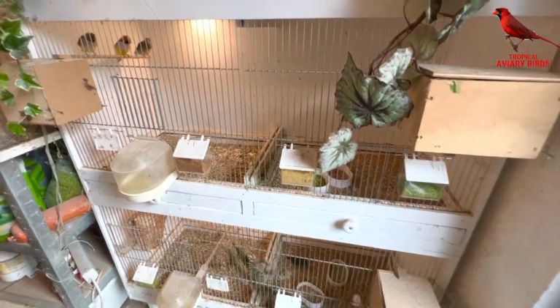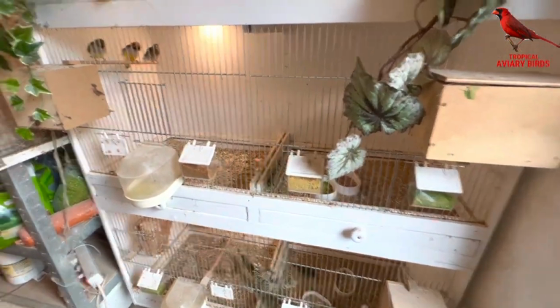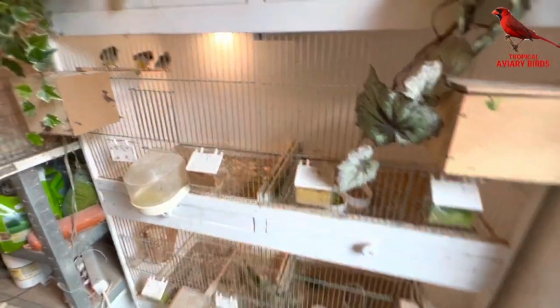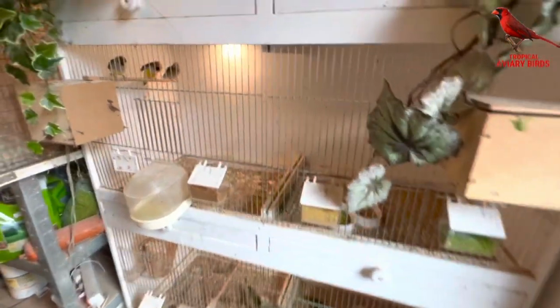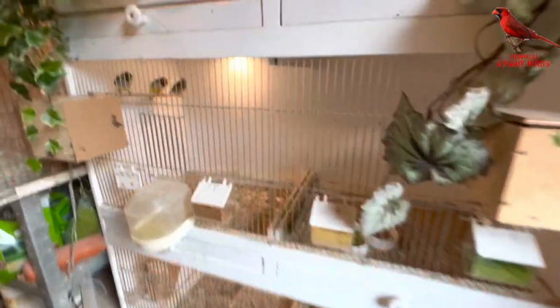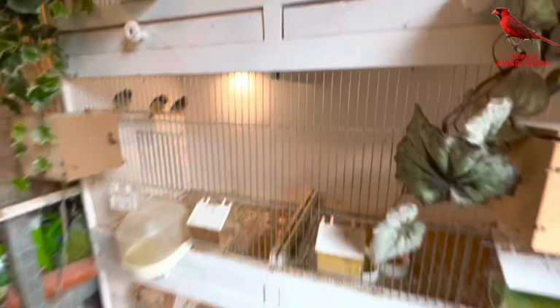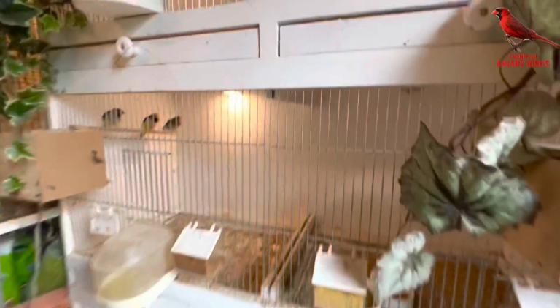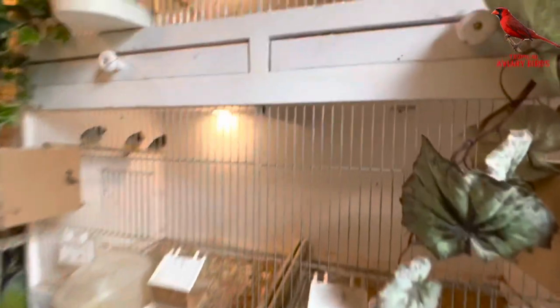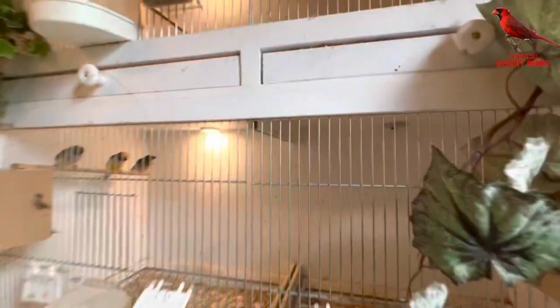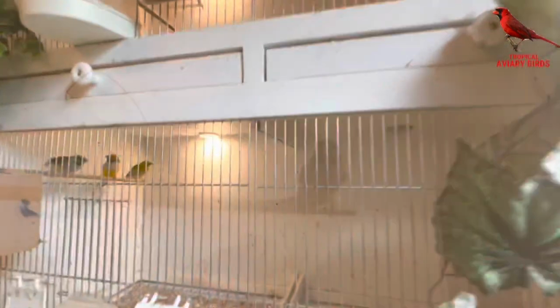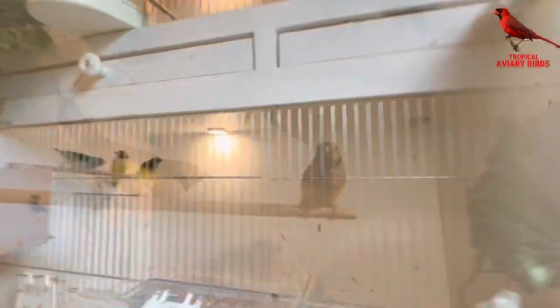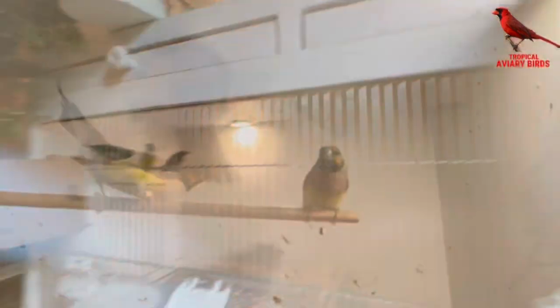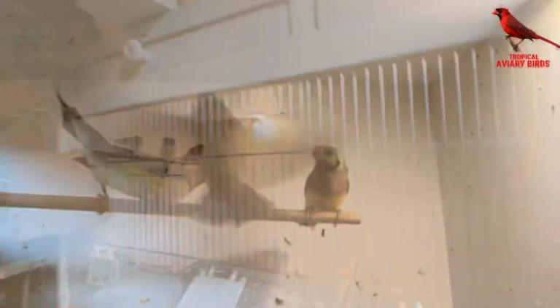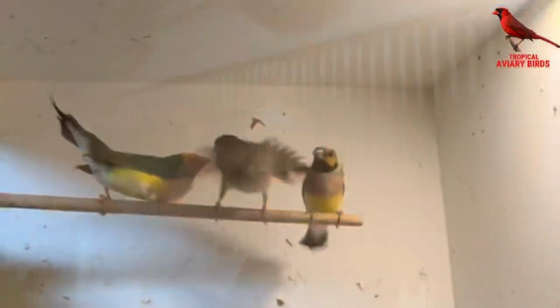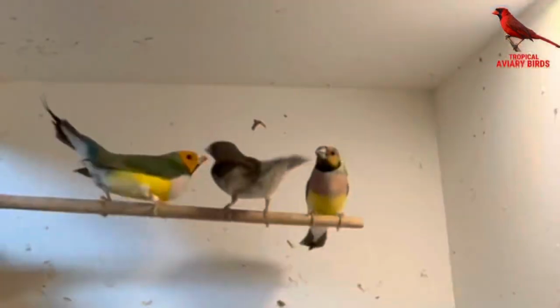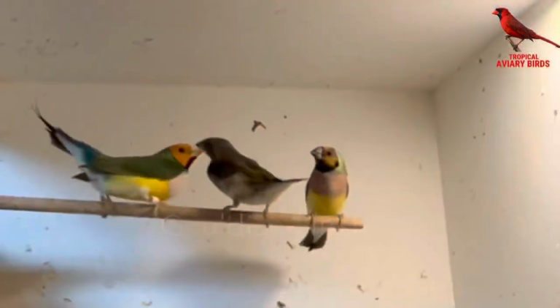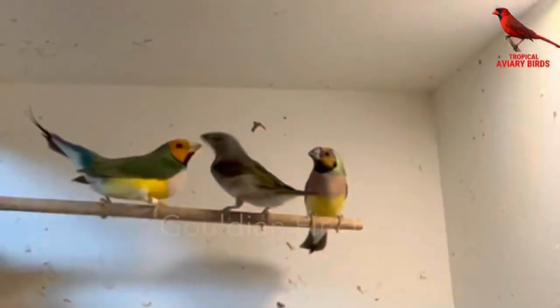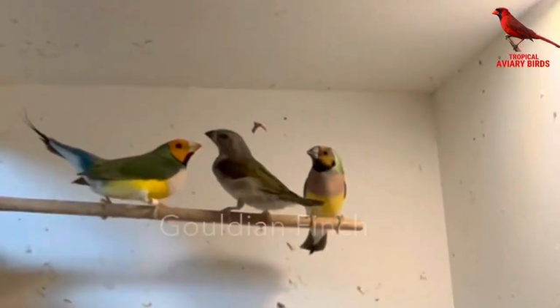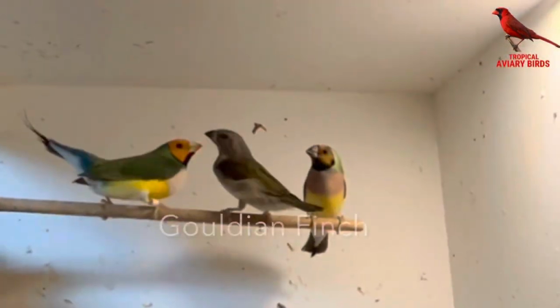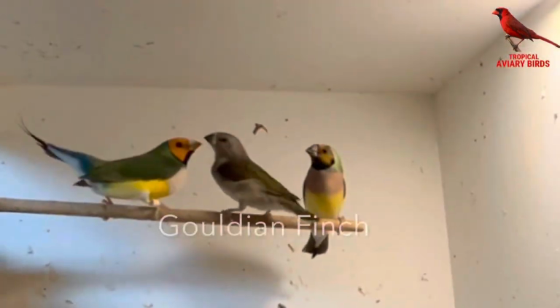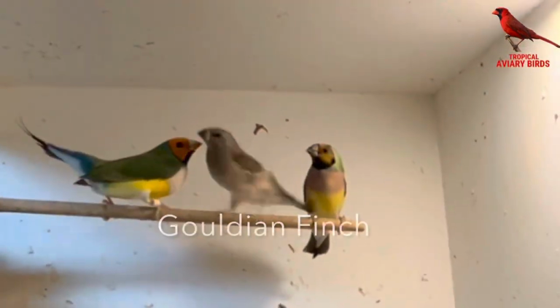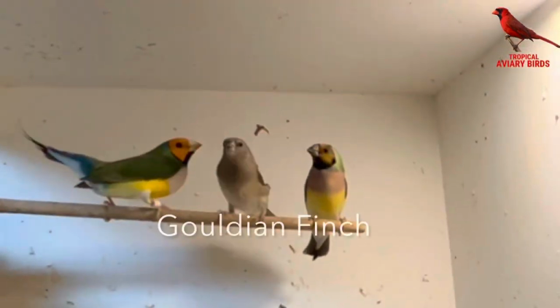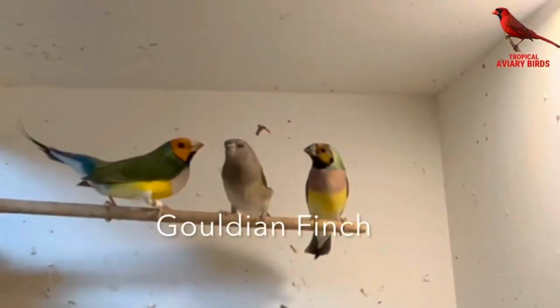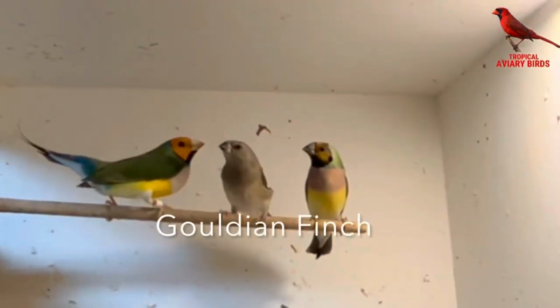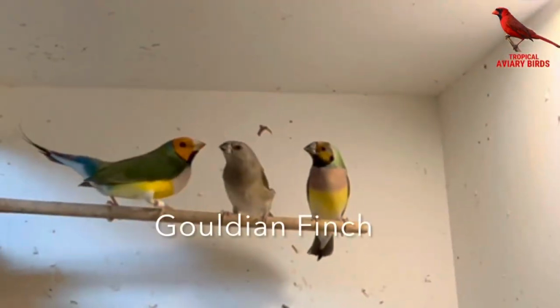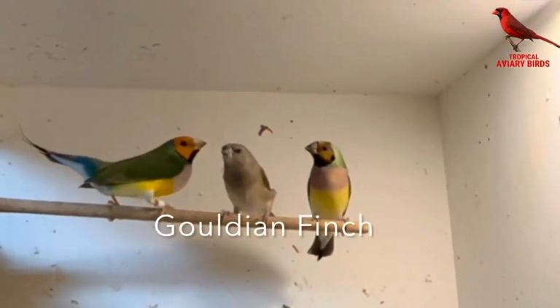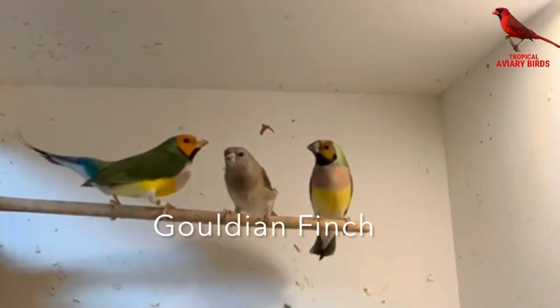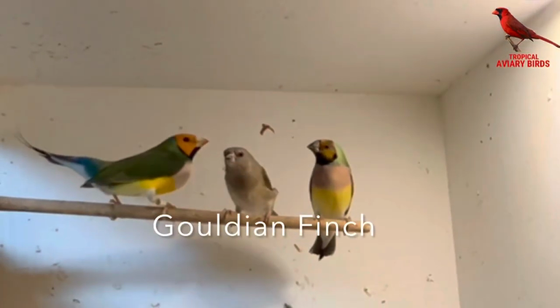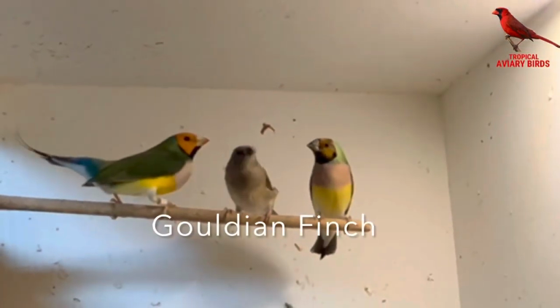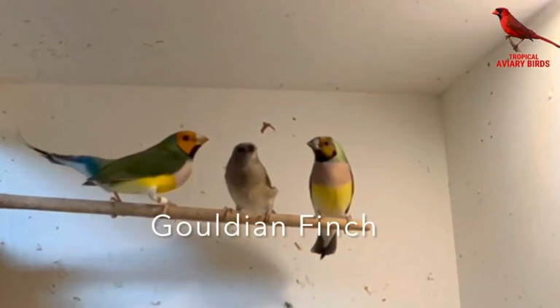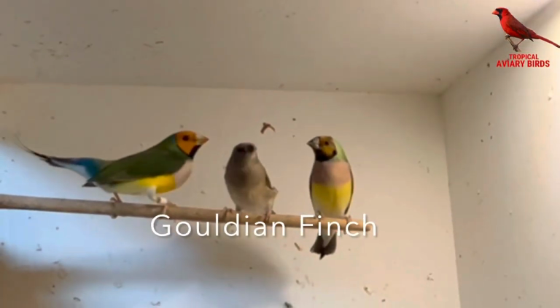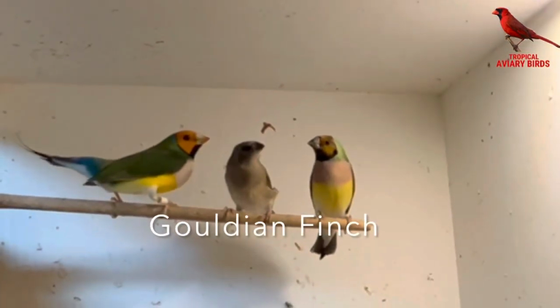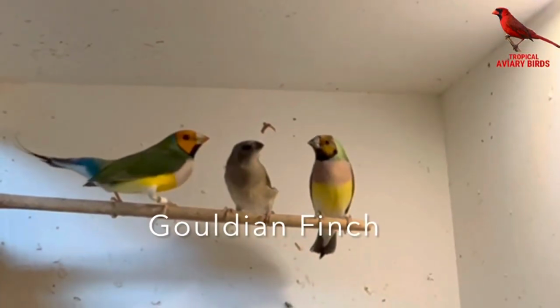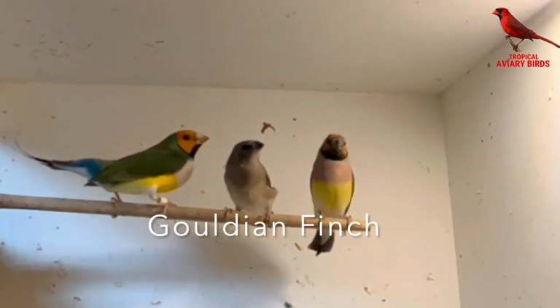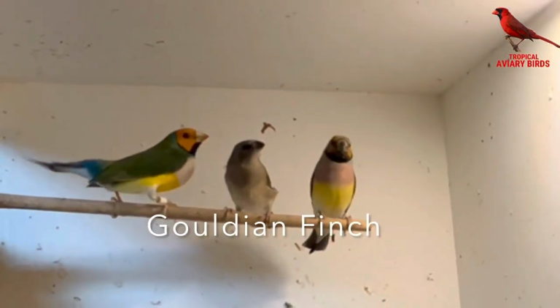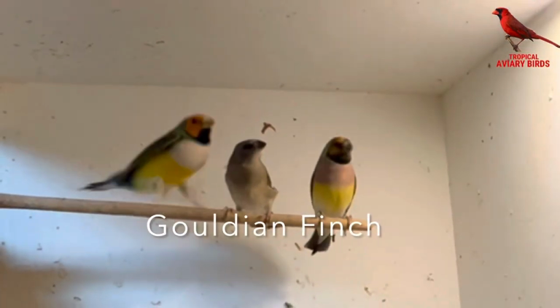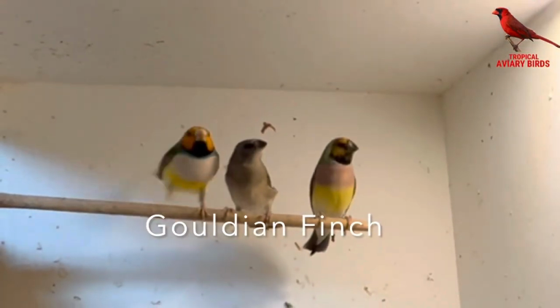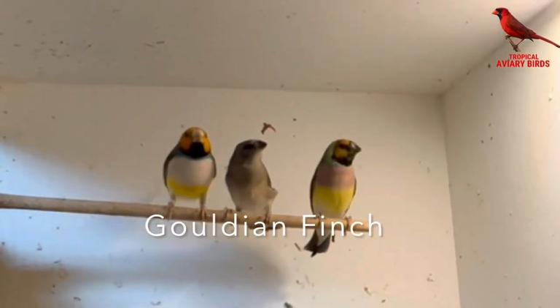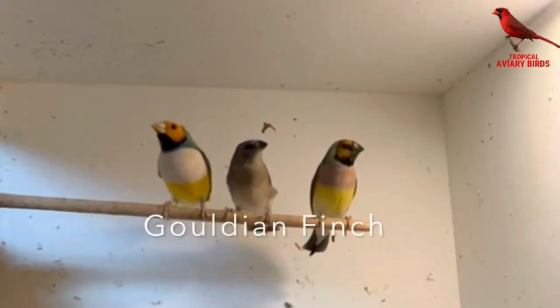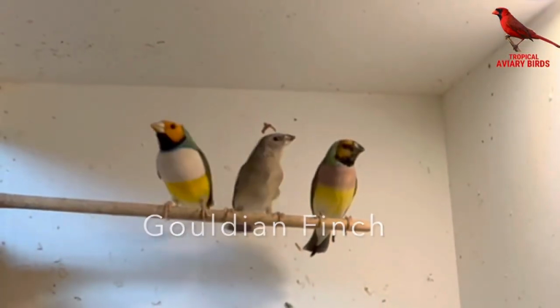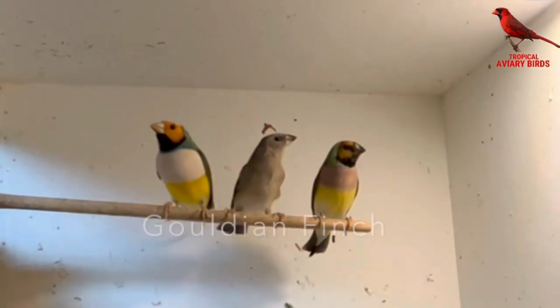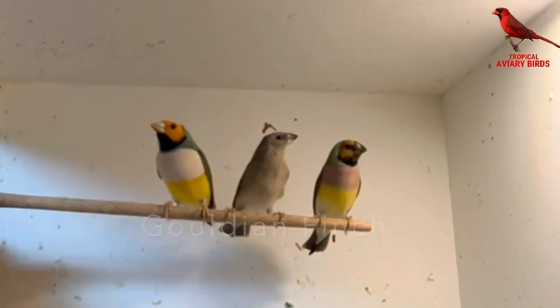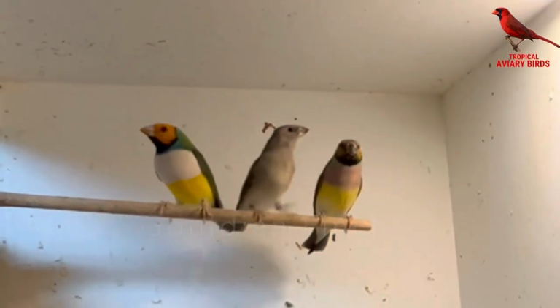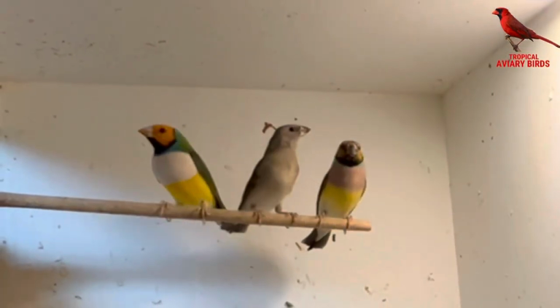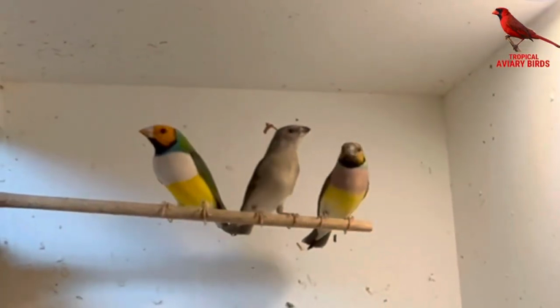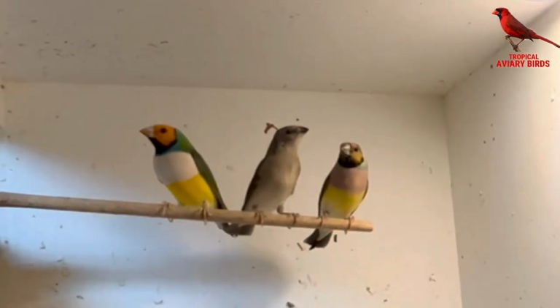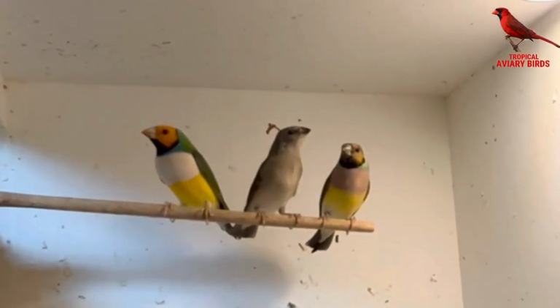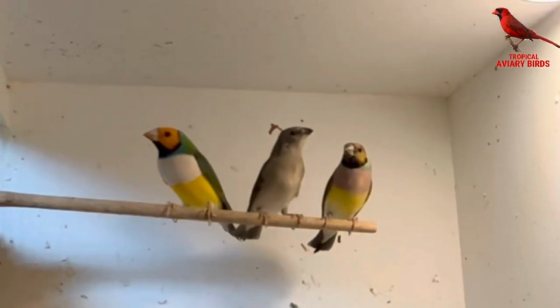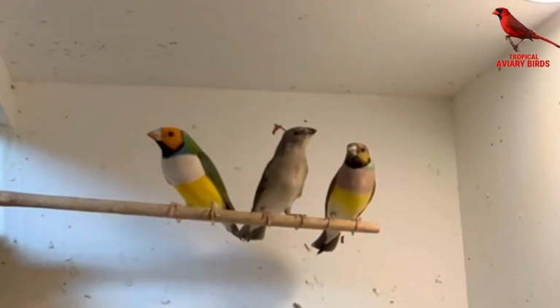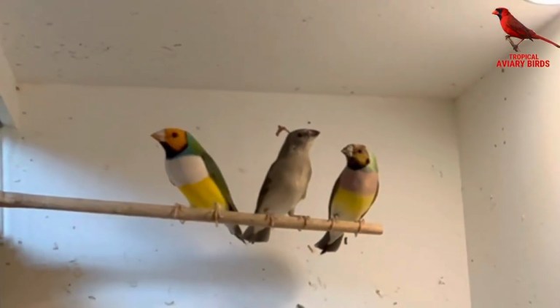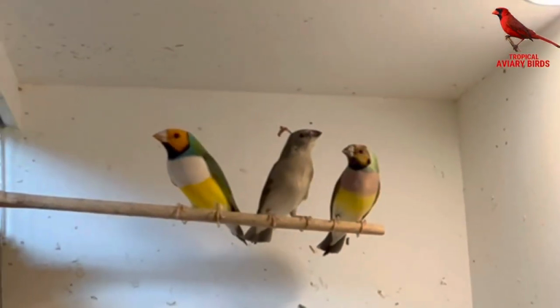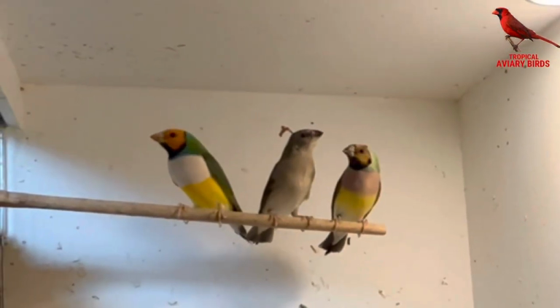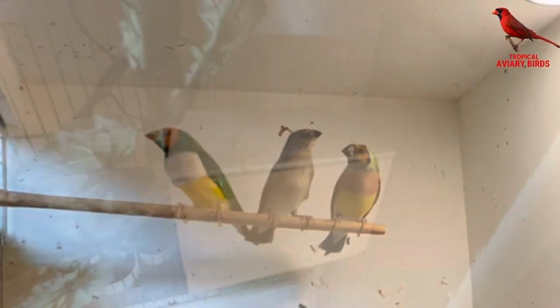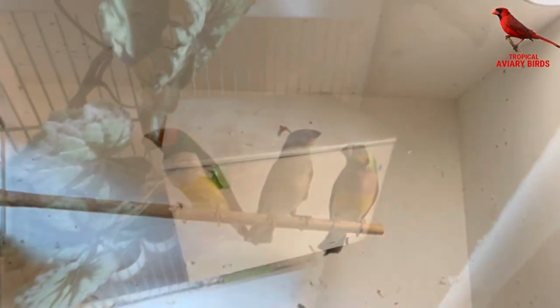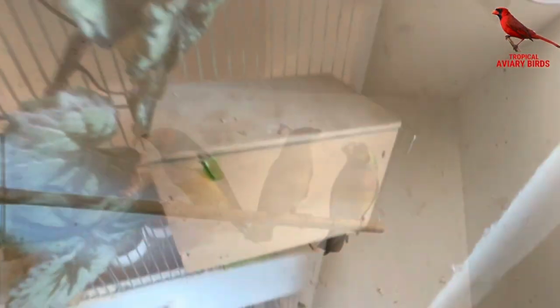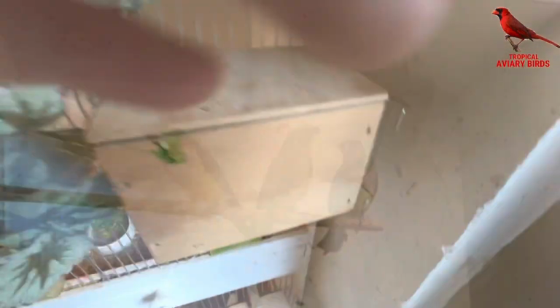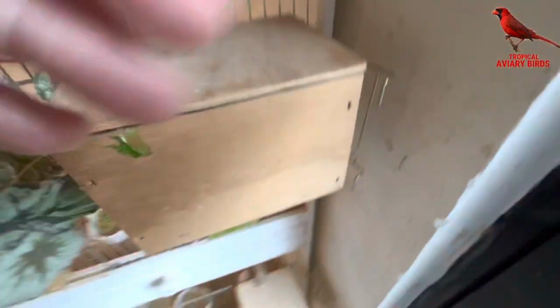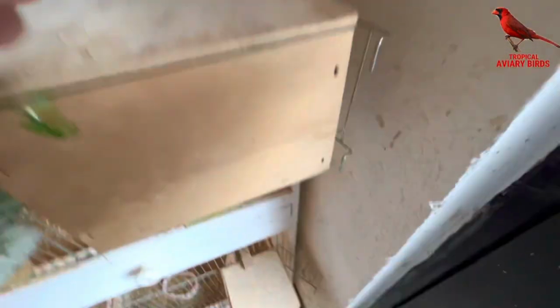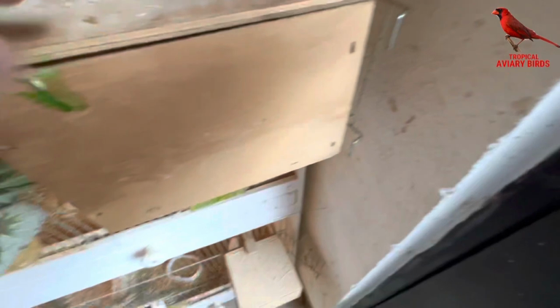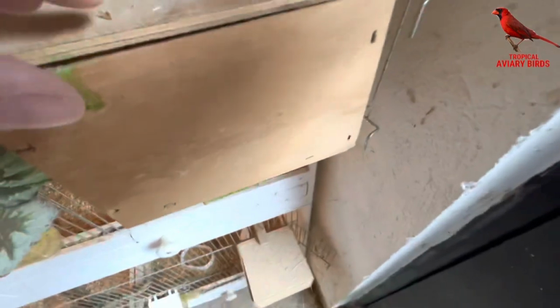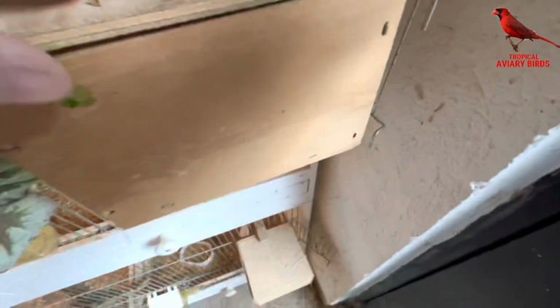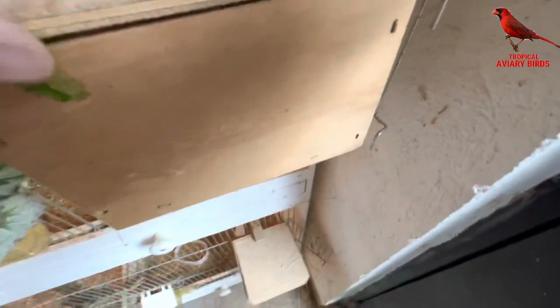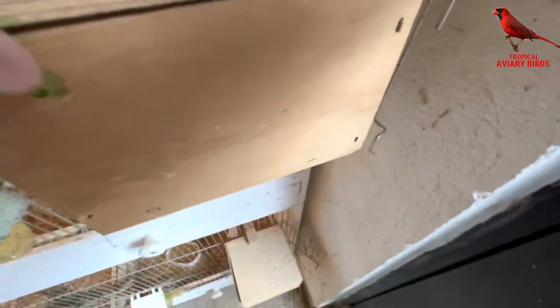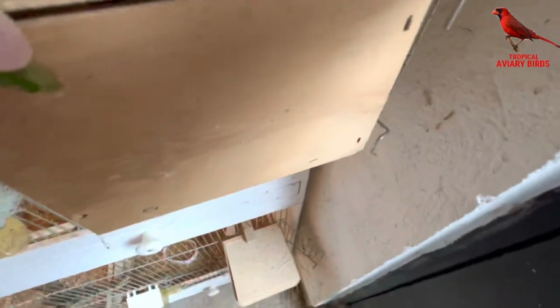This pair of Gouldian finches already got one chick, and now they have five very fine chicks in the nest as well.